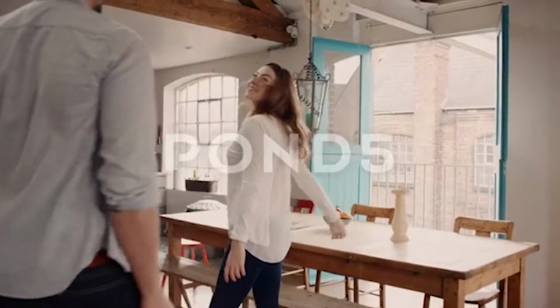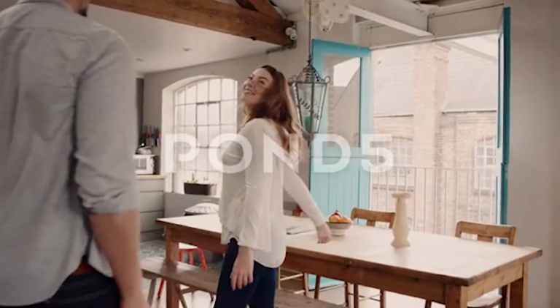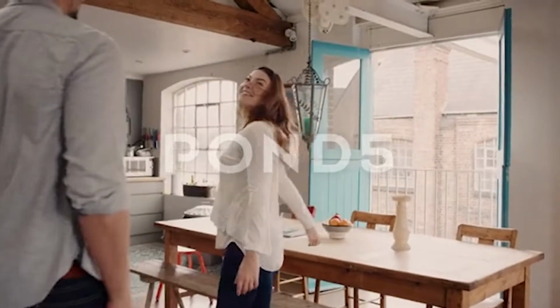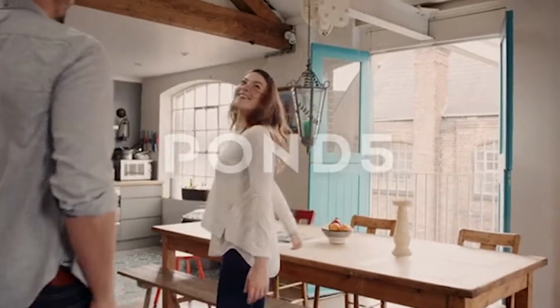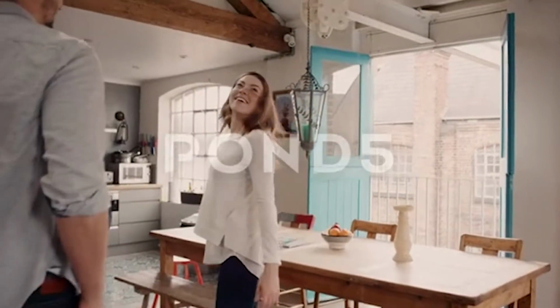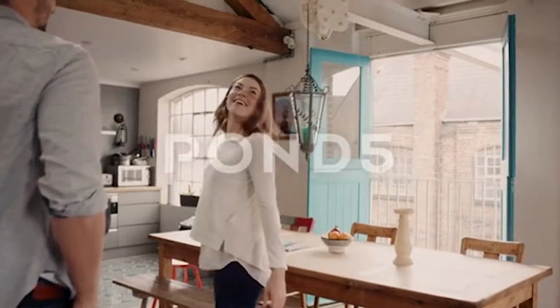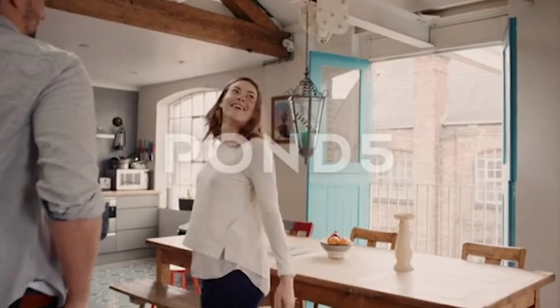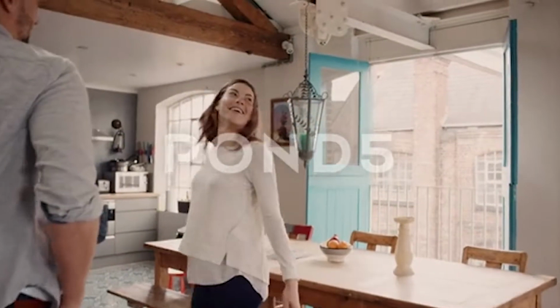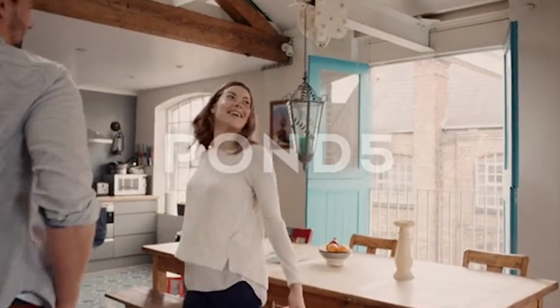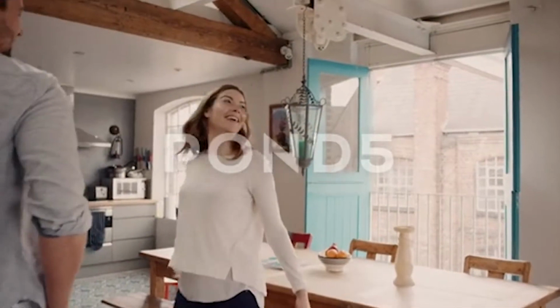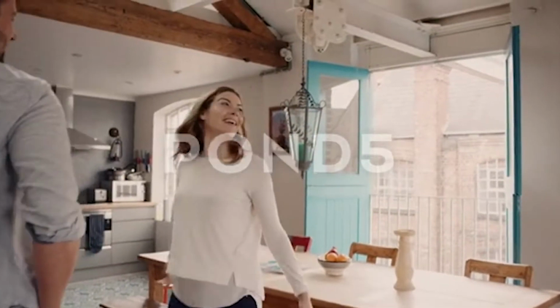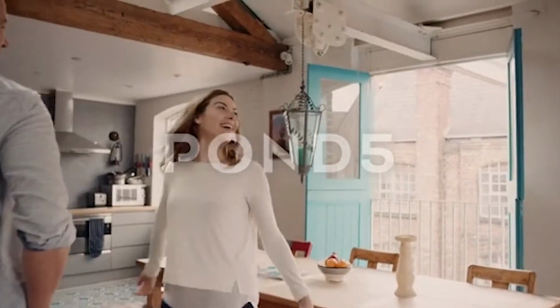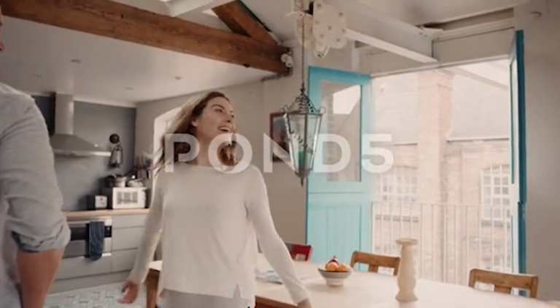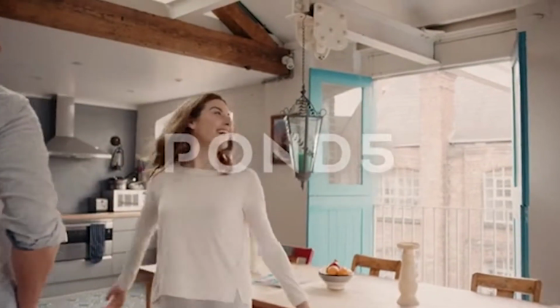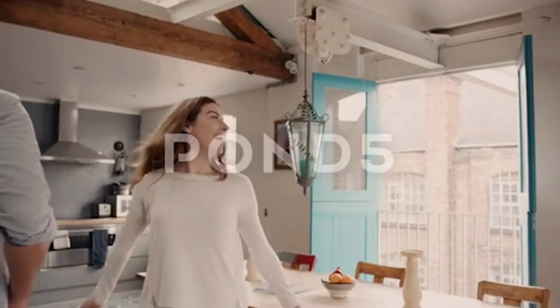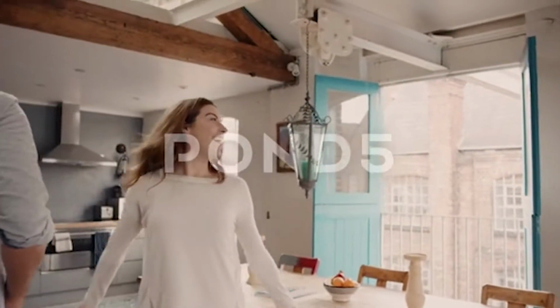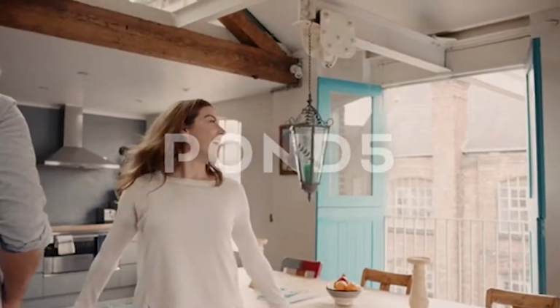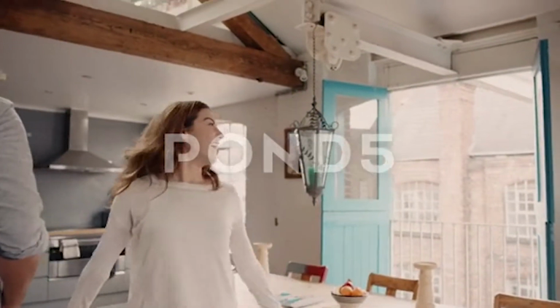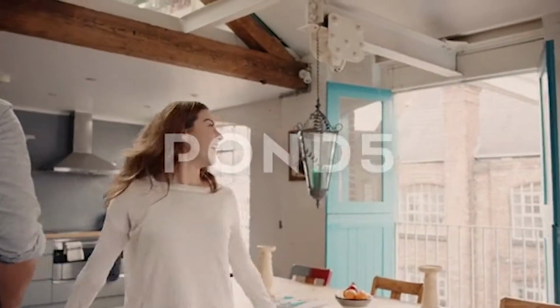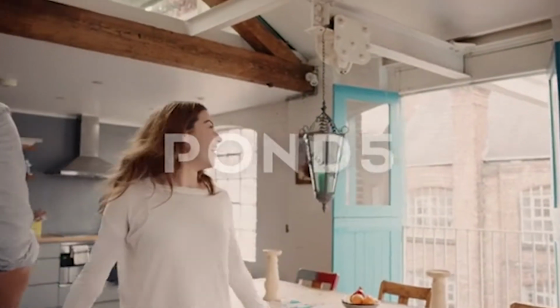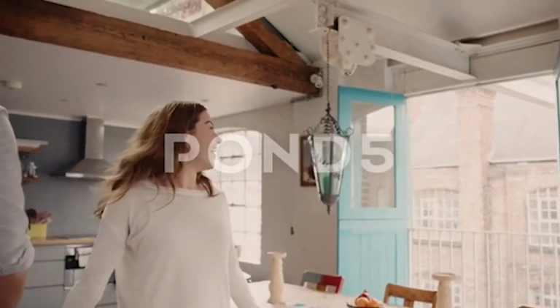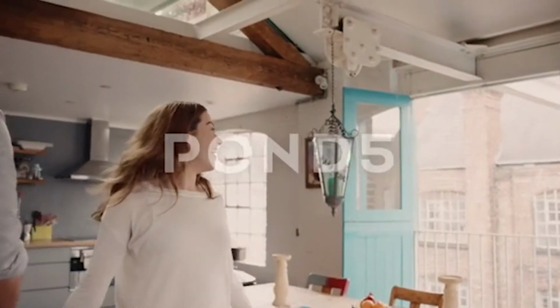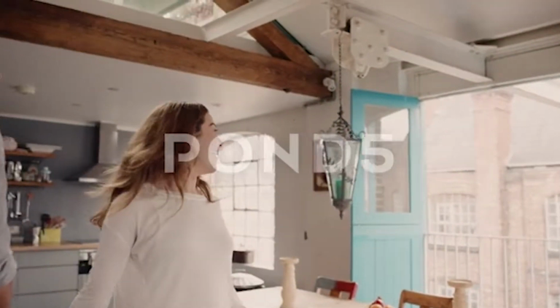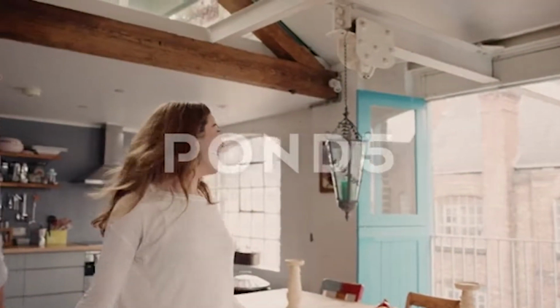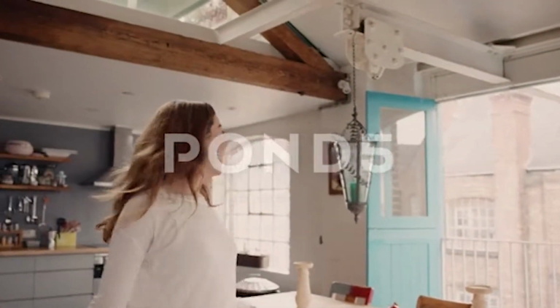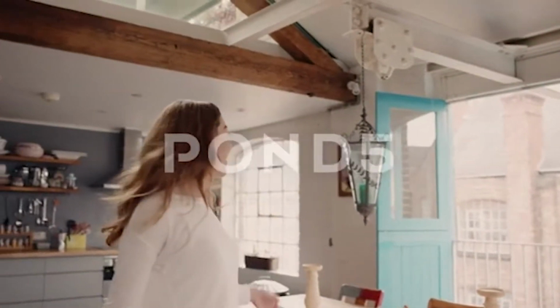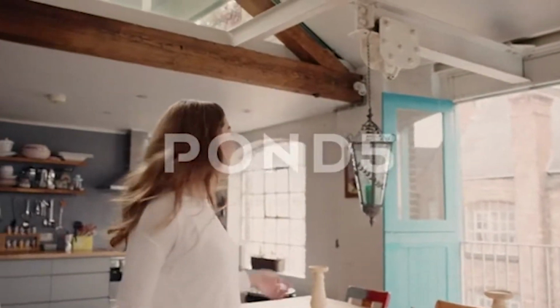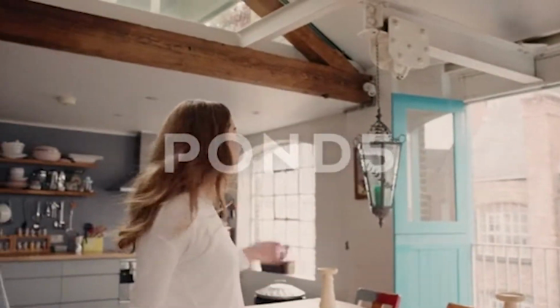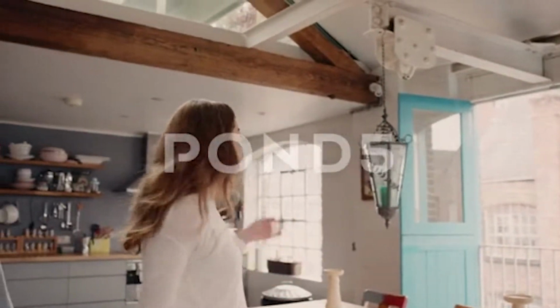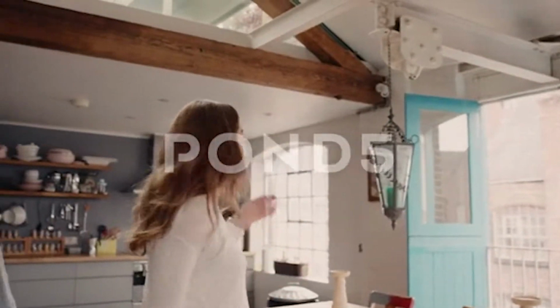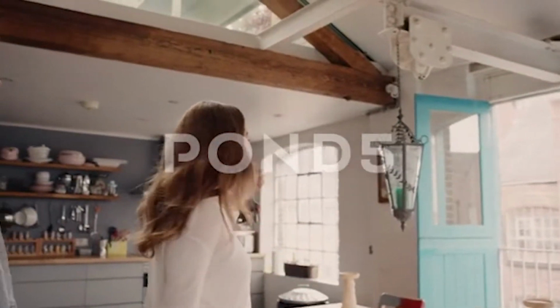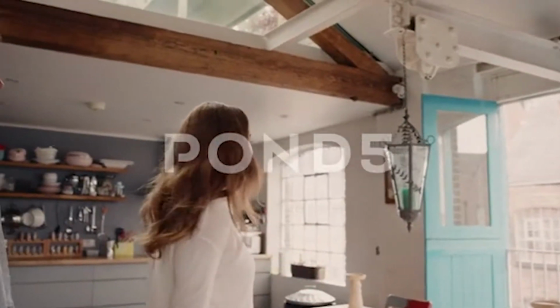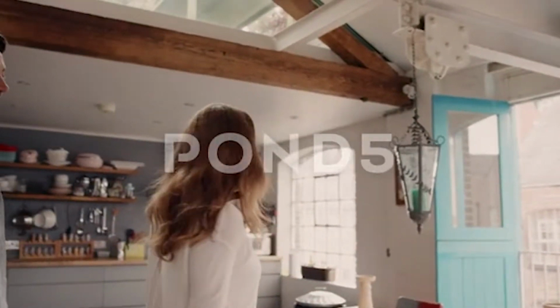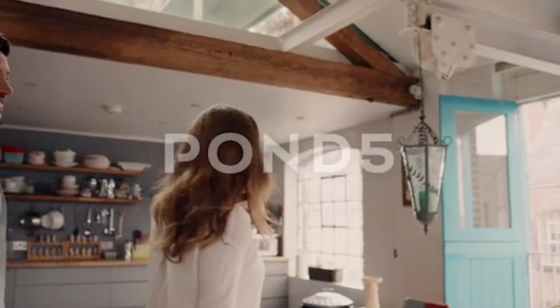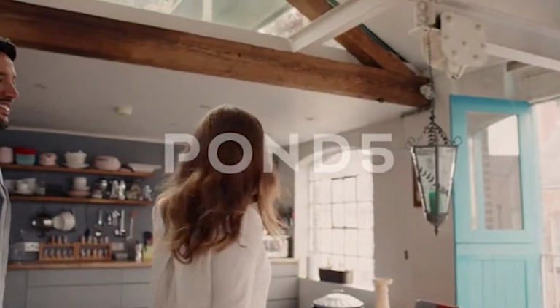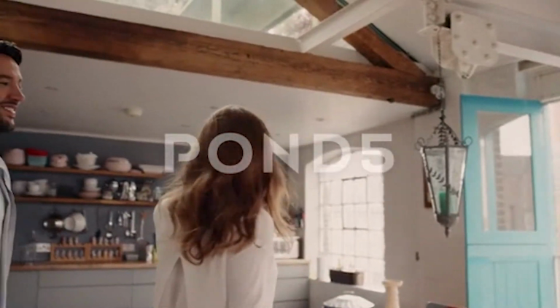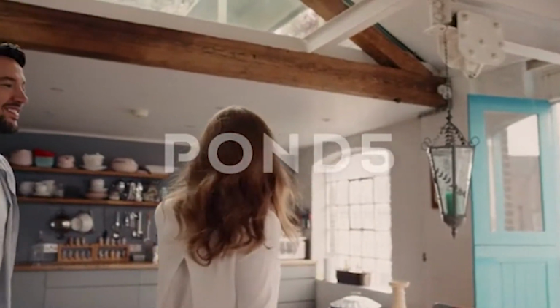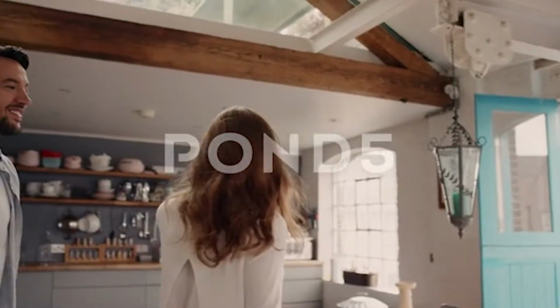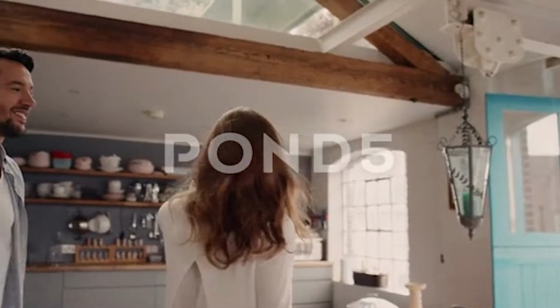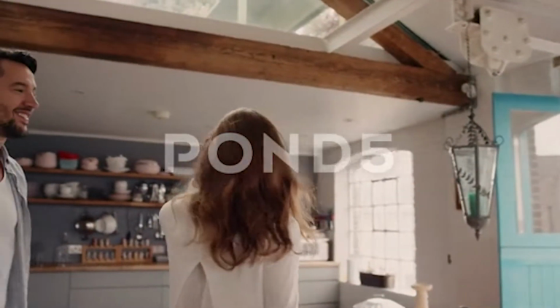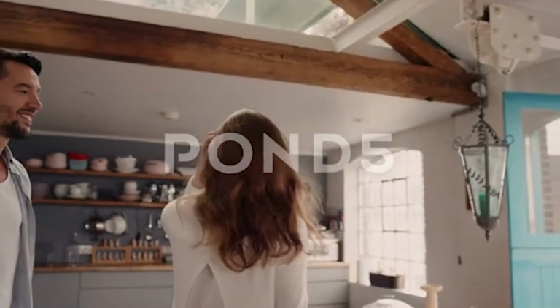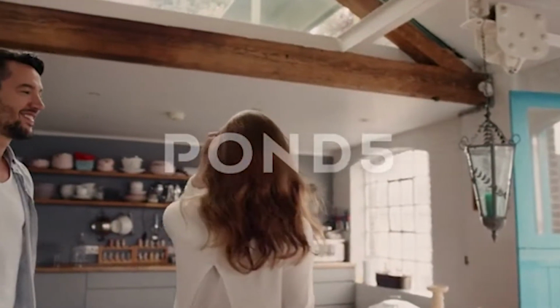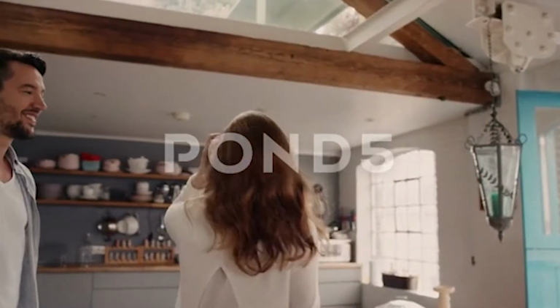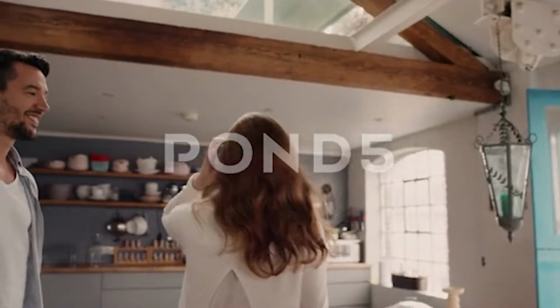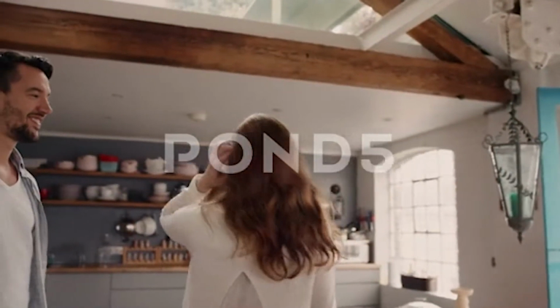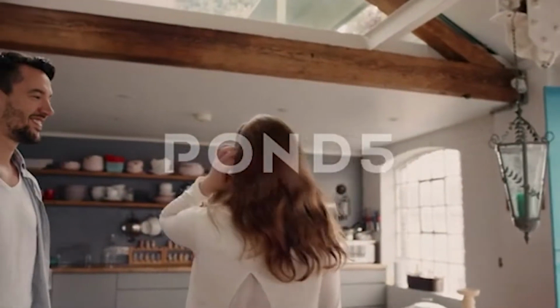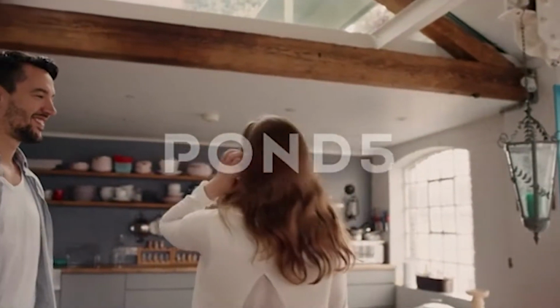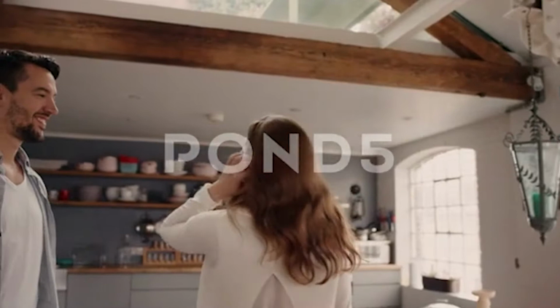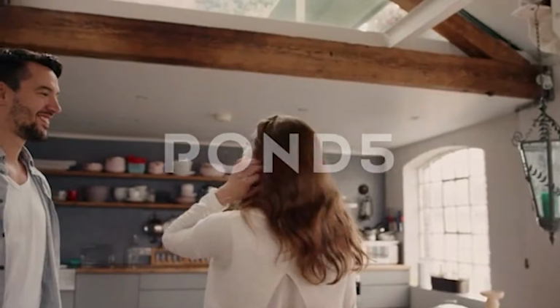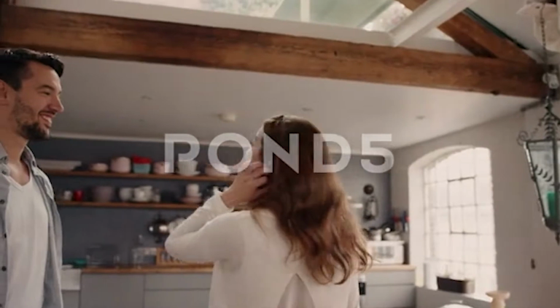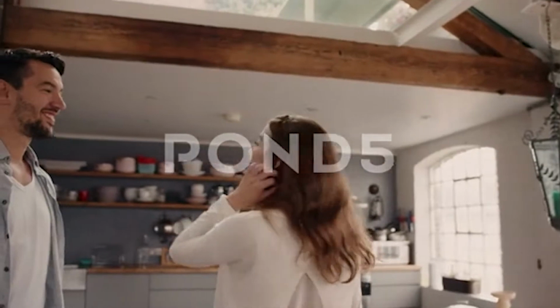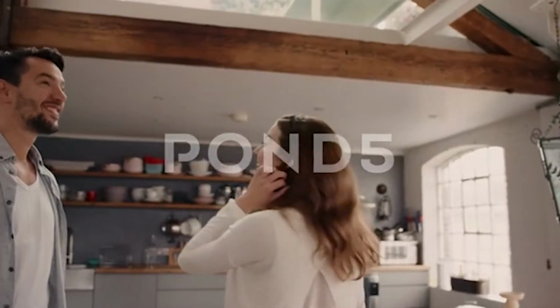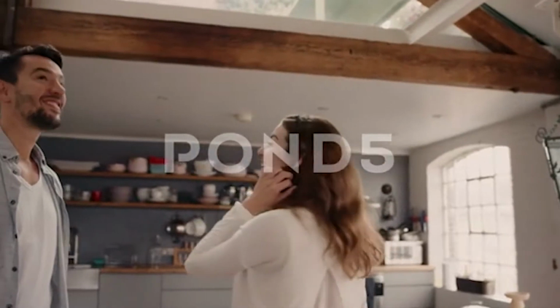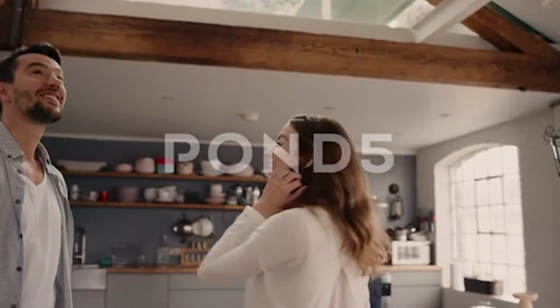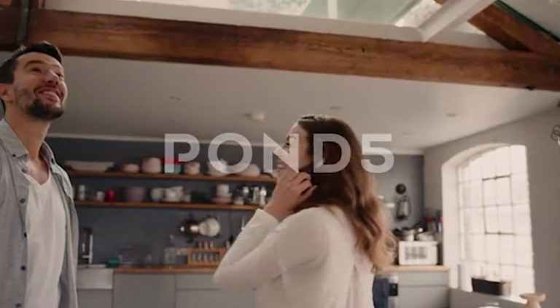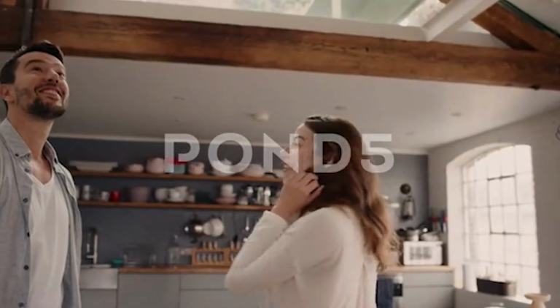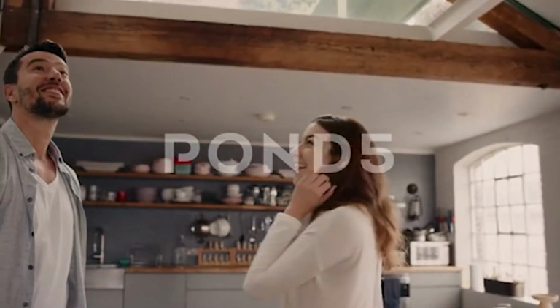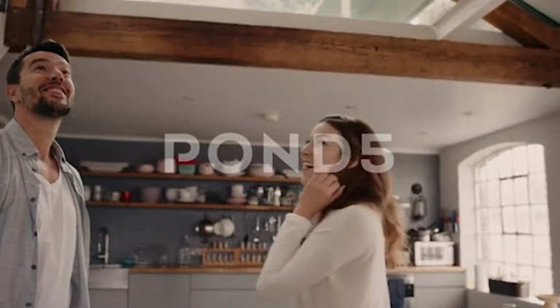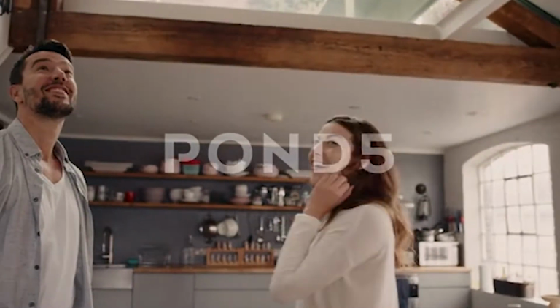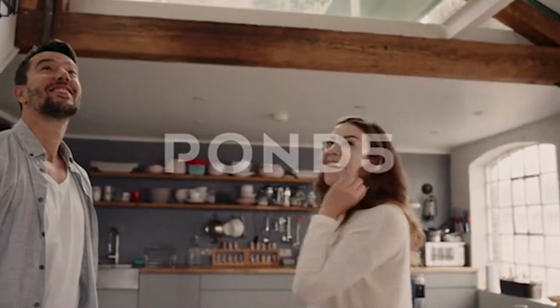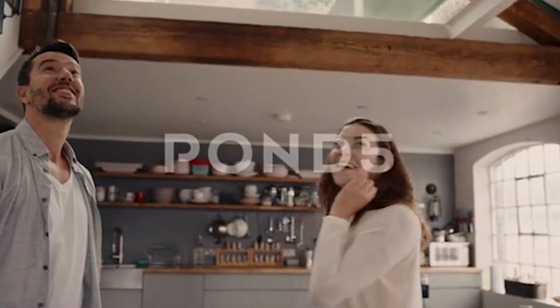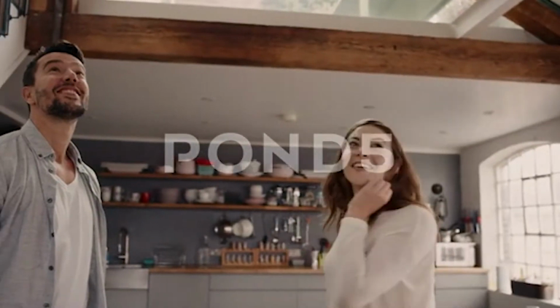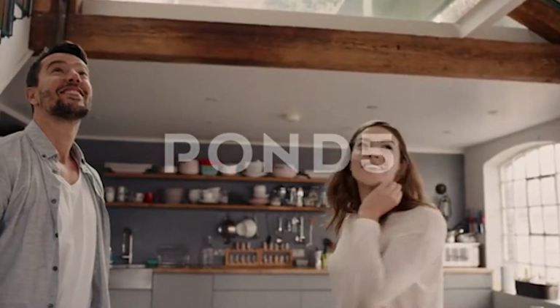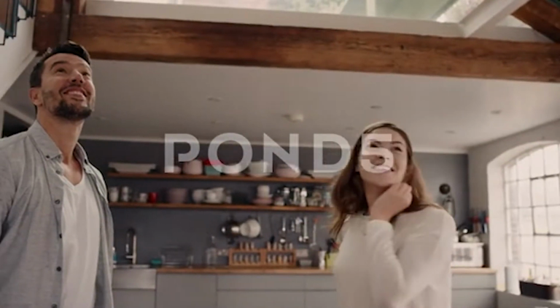Follow these three rules and you're well on your way to success in designing a home that will appeal to many people on Airbnb.